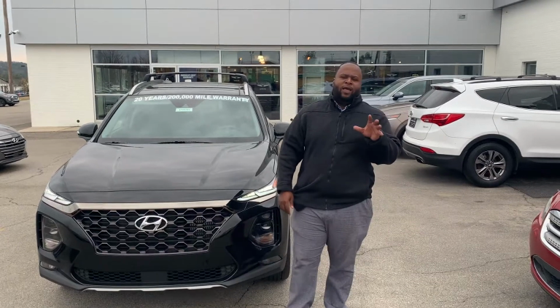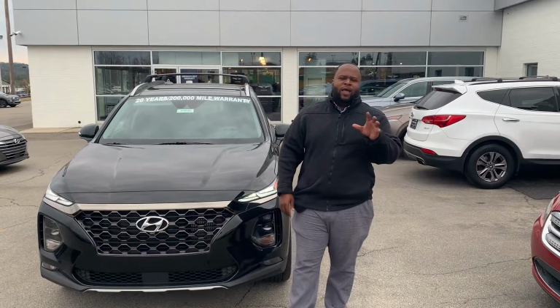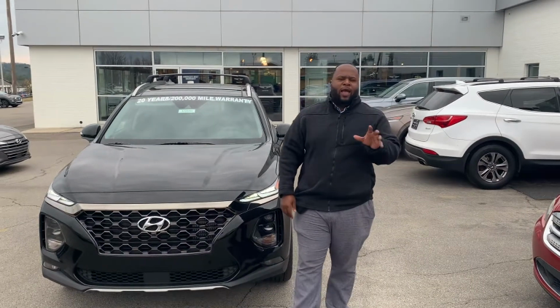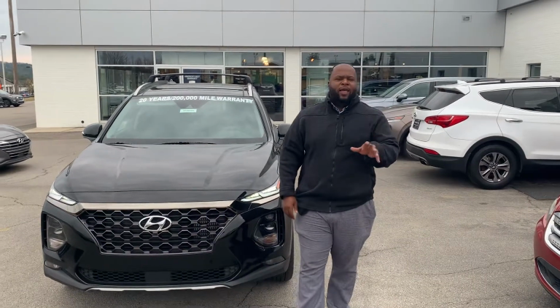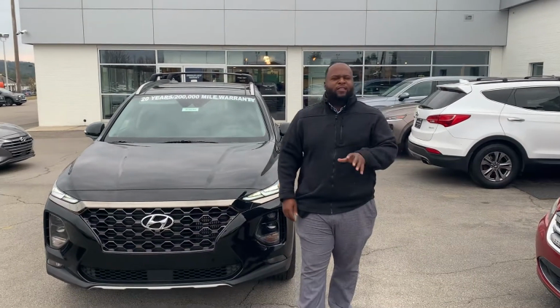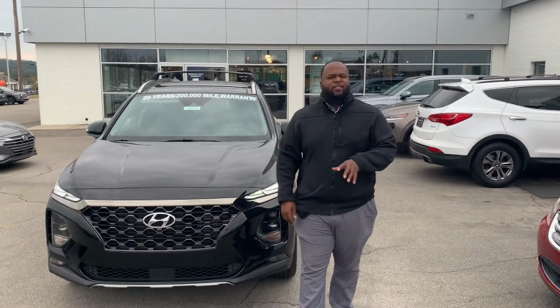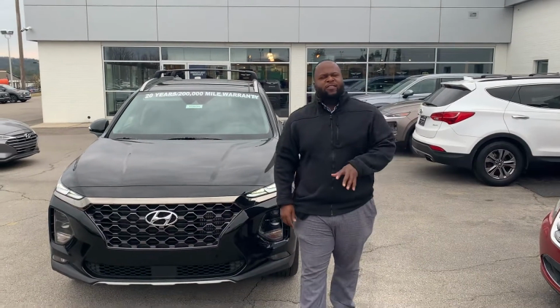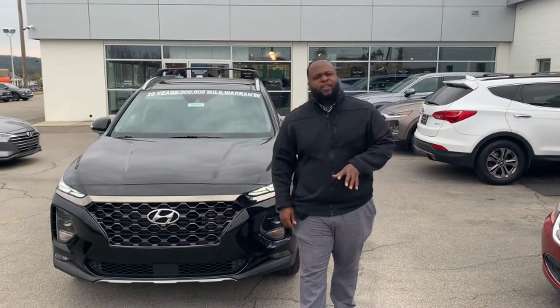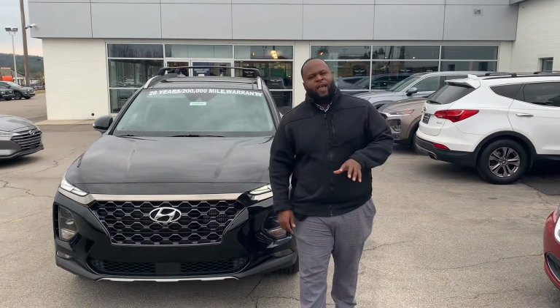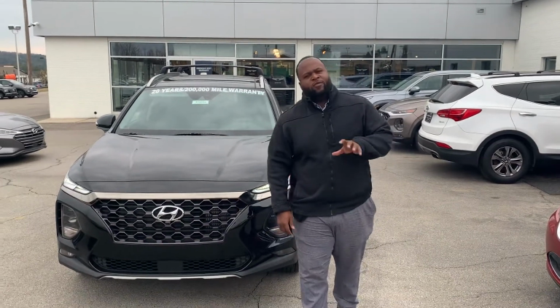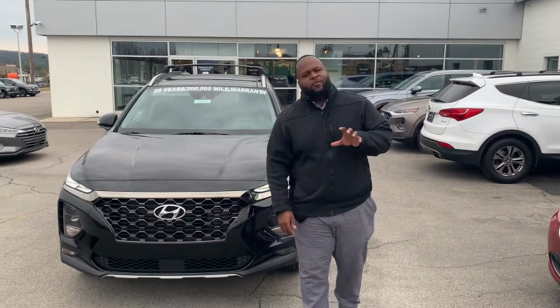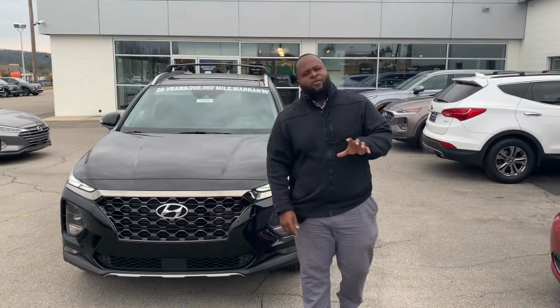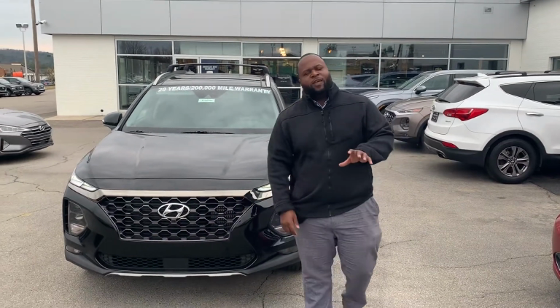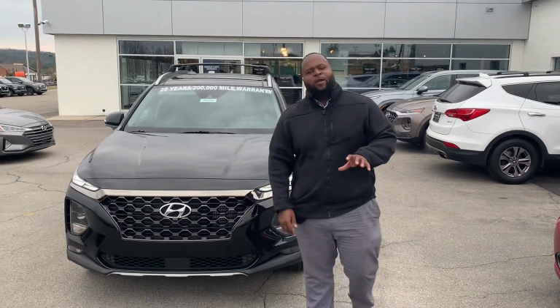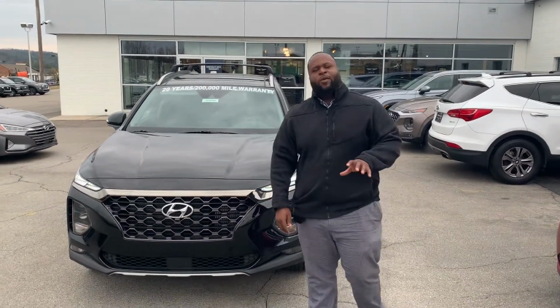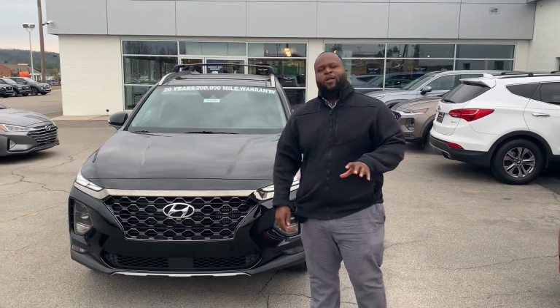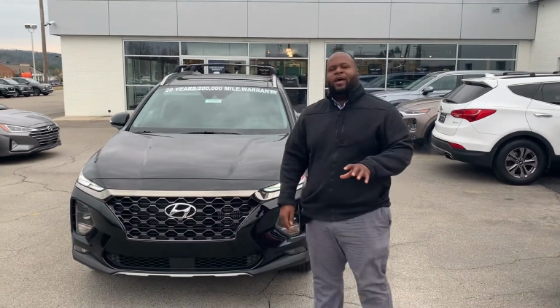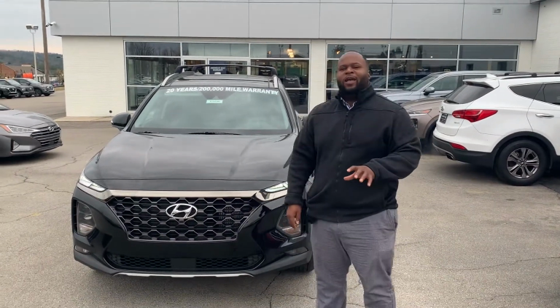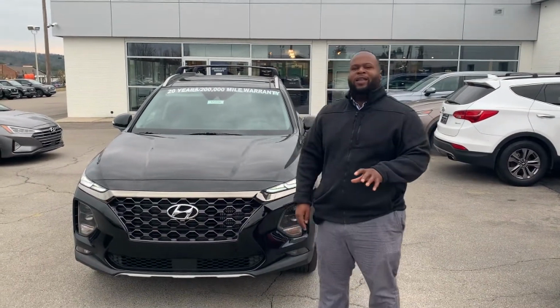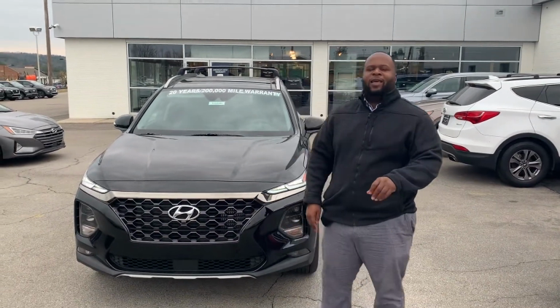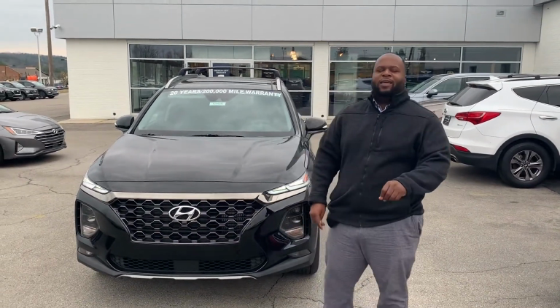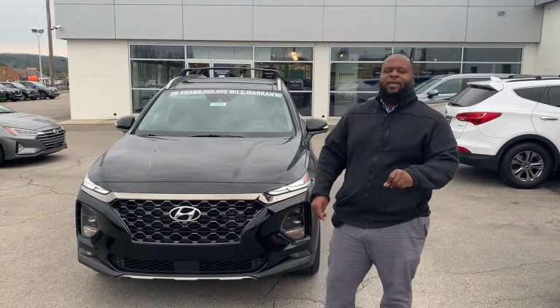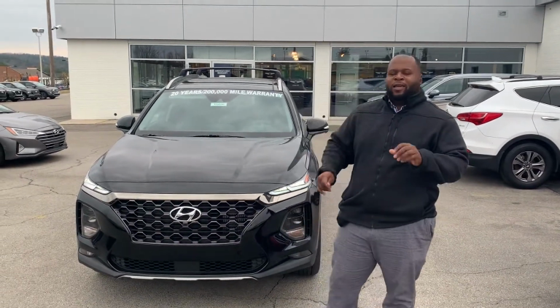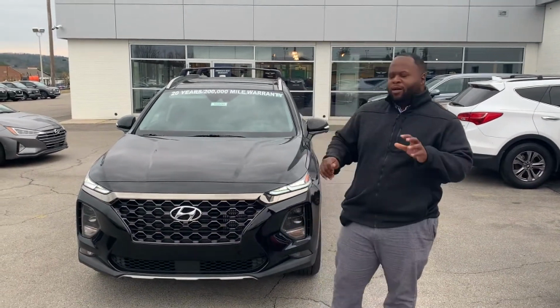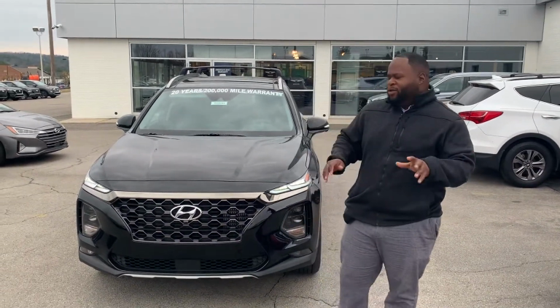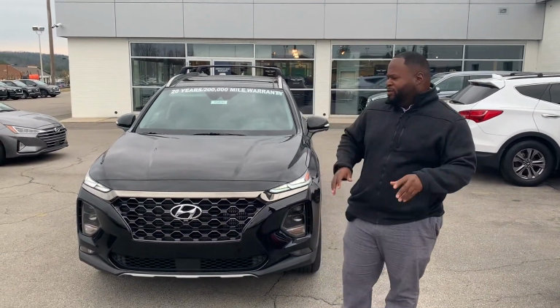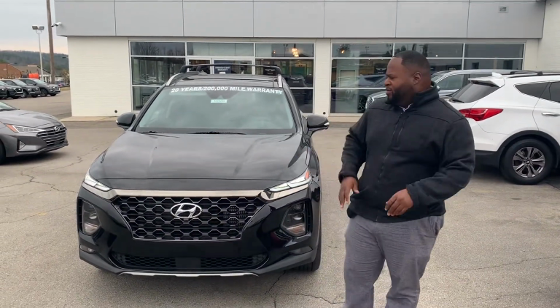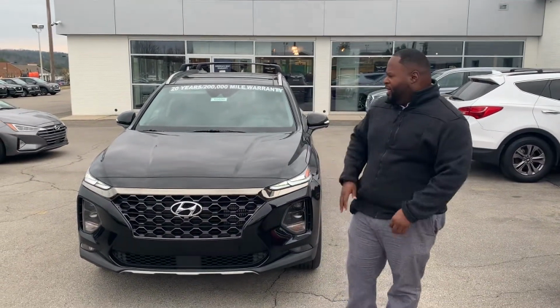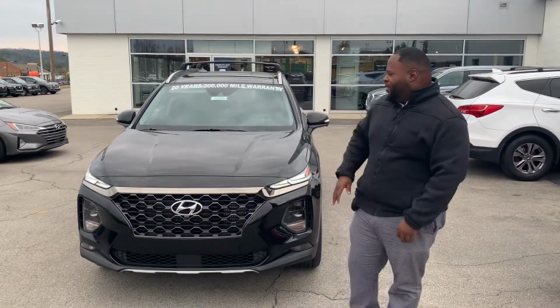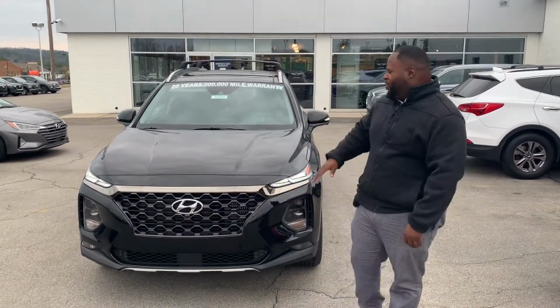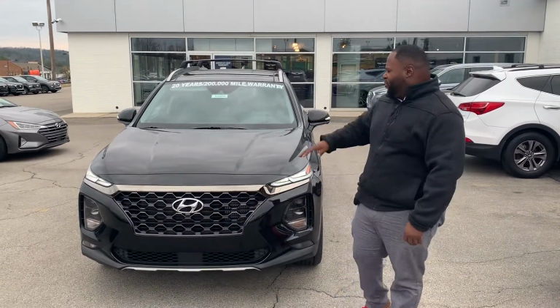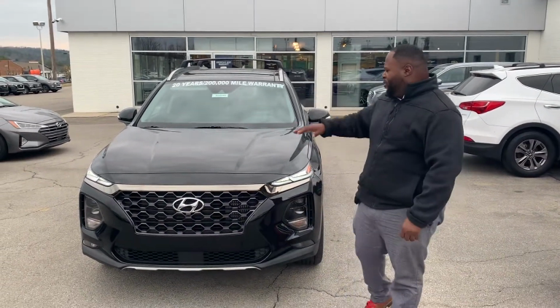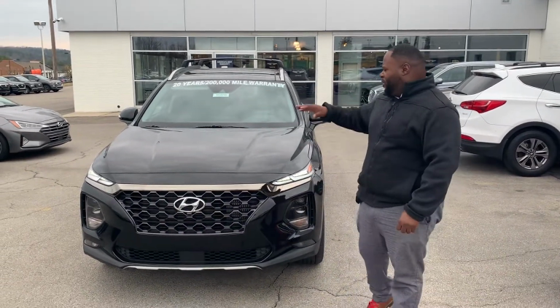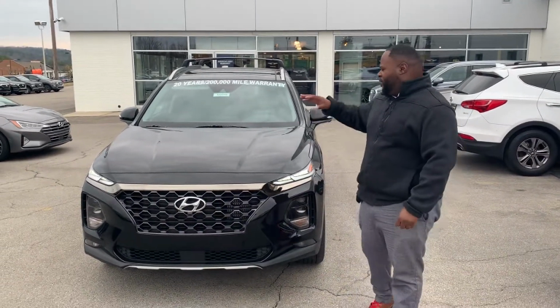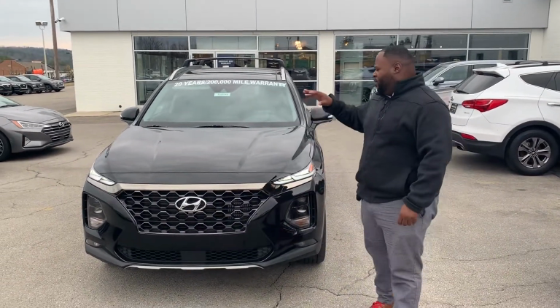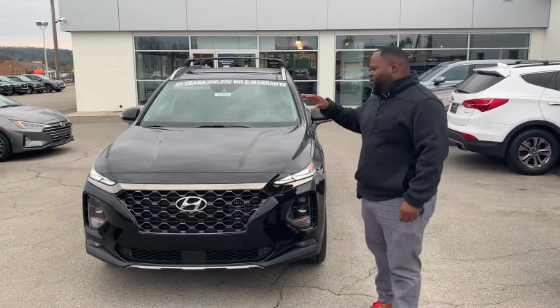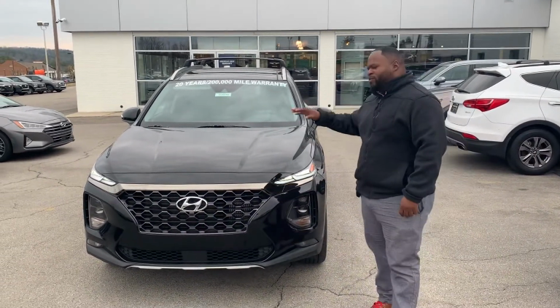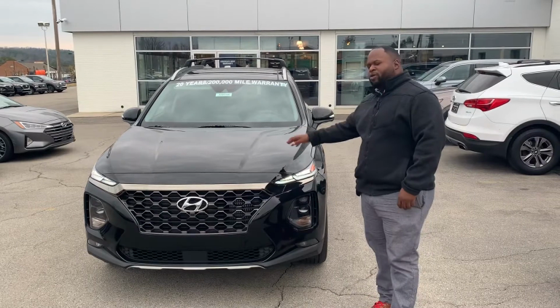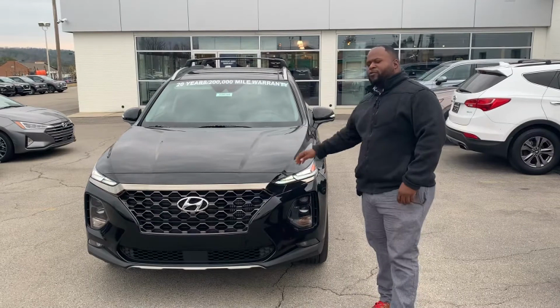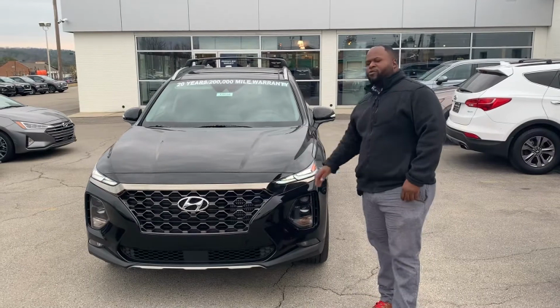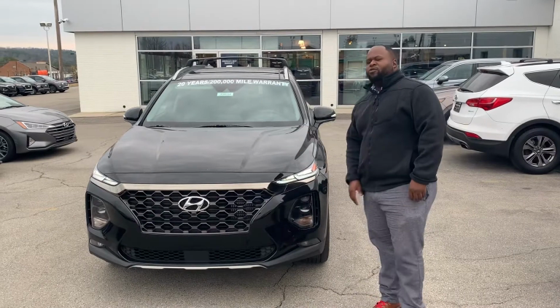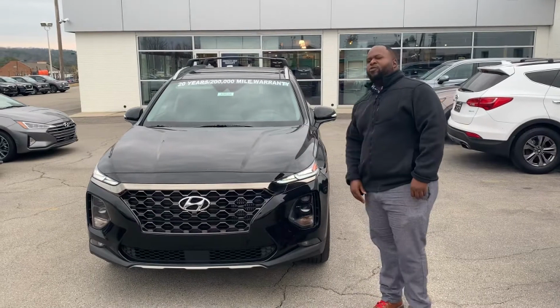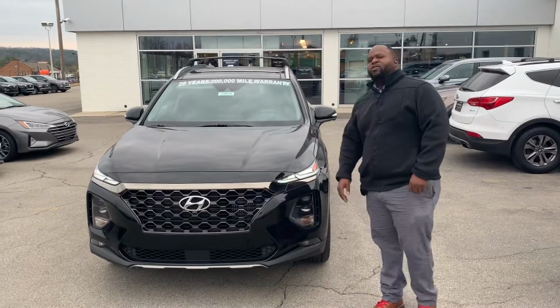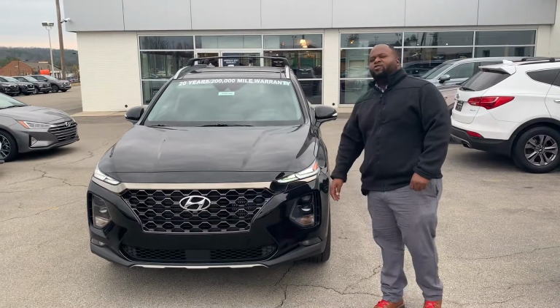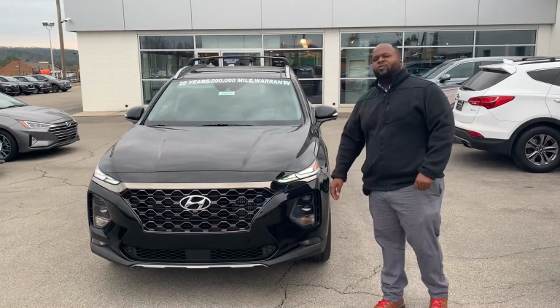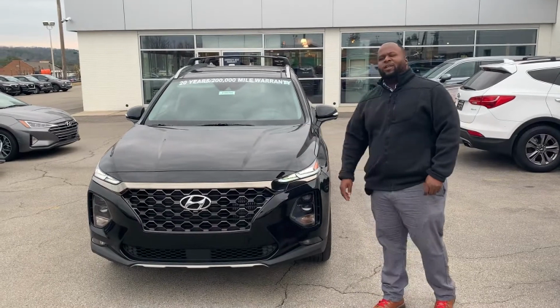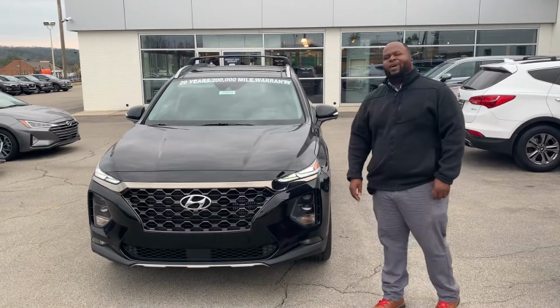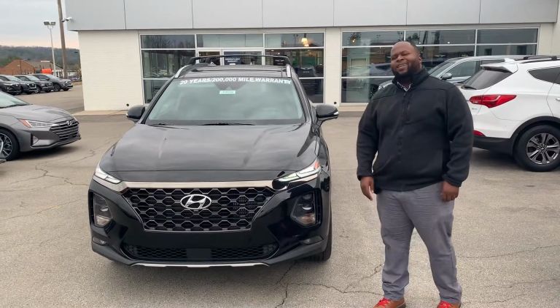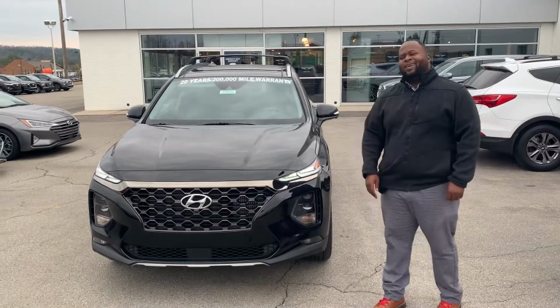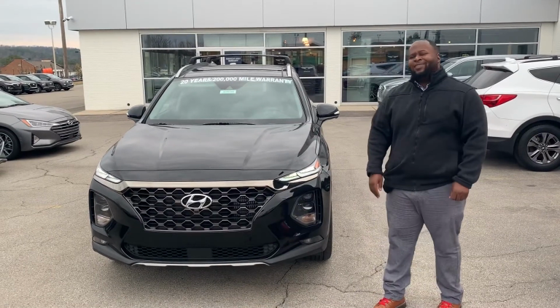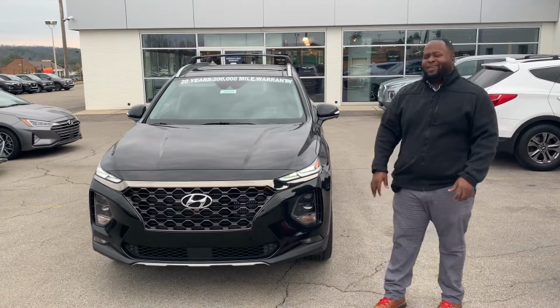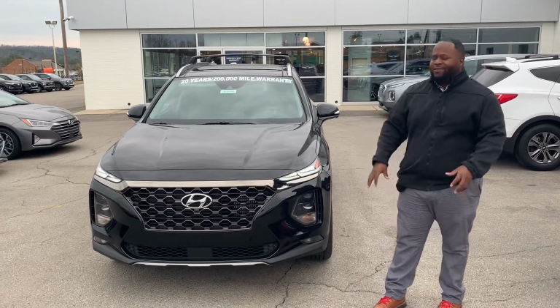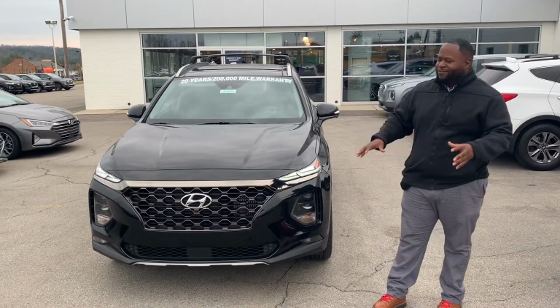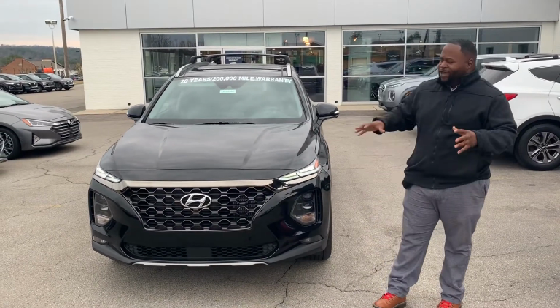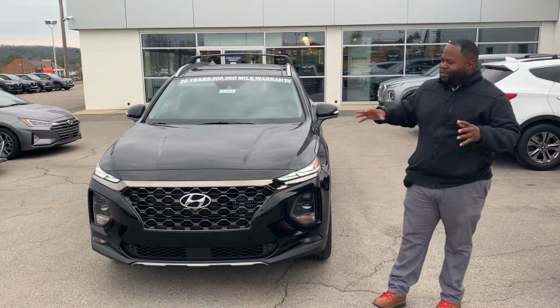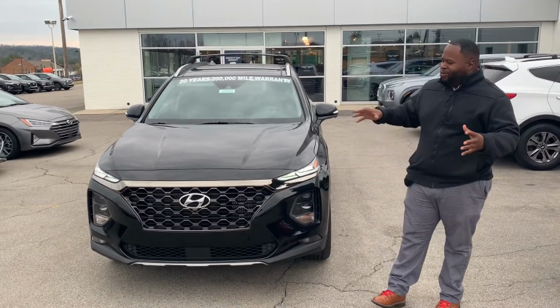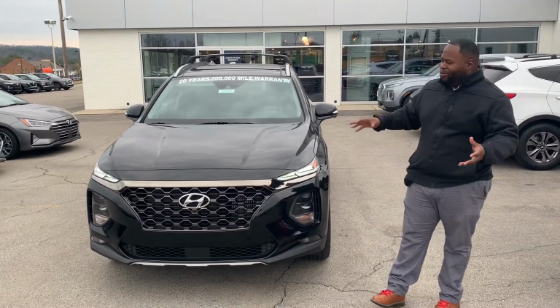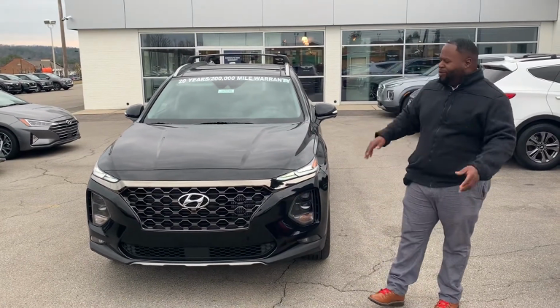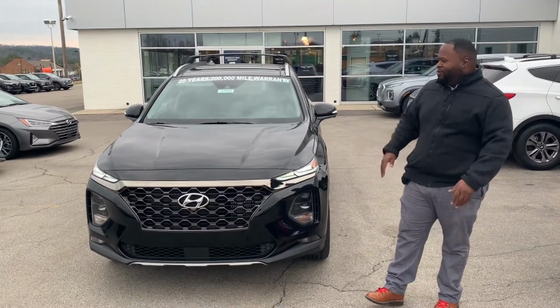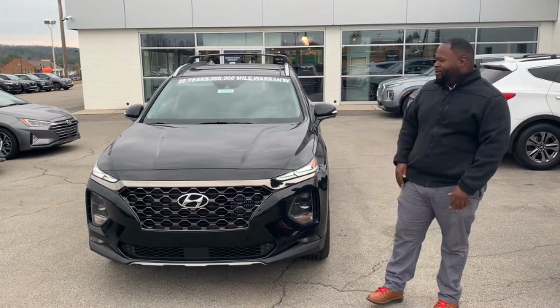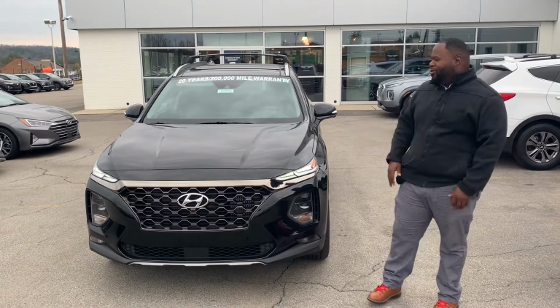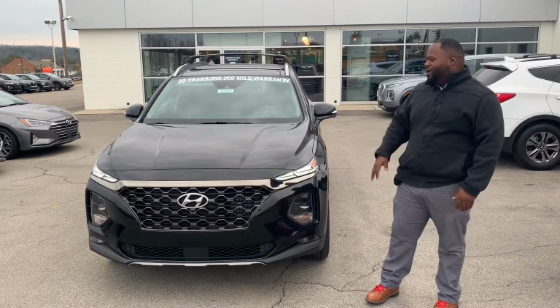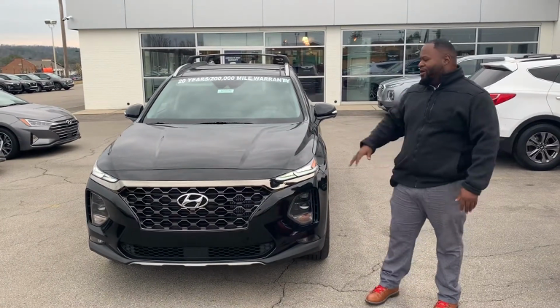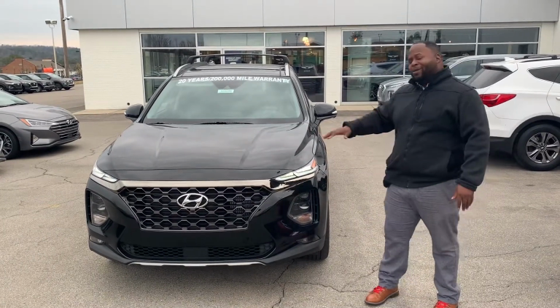Hey, this is Xavier from Tamron Hyundai. Coming to you live, I just wanted to show you this beautiful 2020 Hyundai Santa Fe, the one that you inquired about.